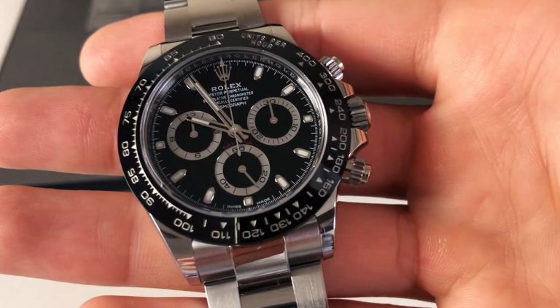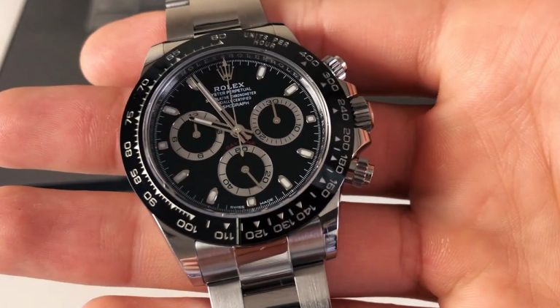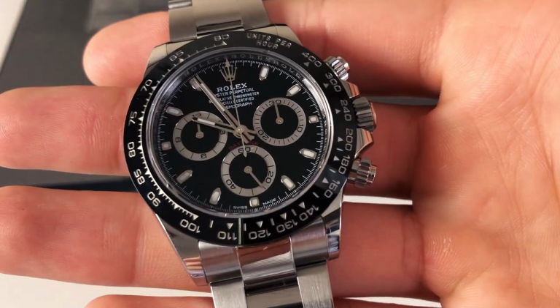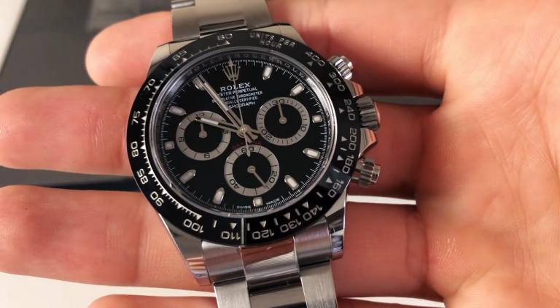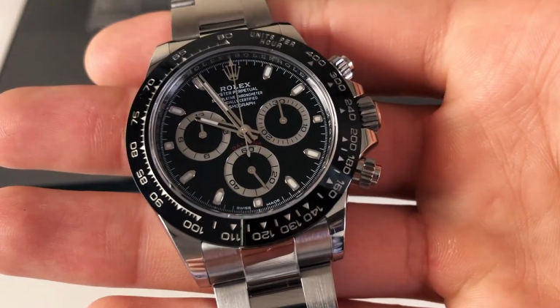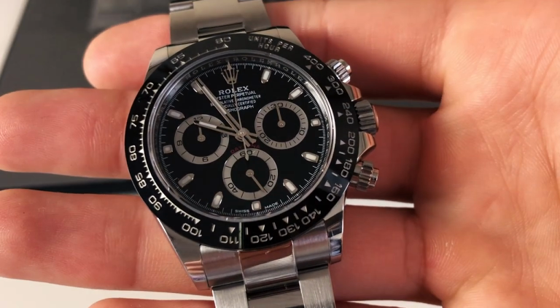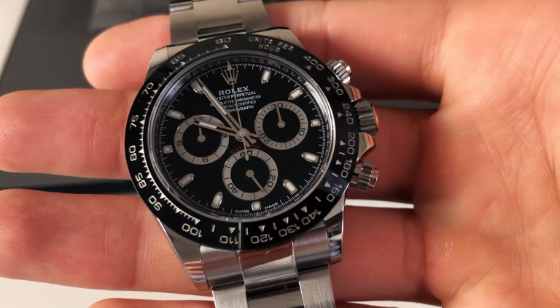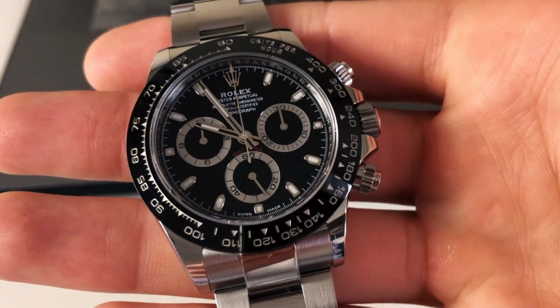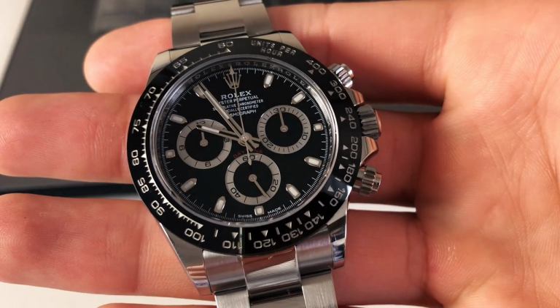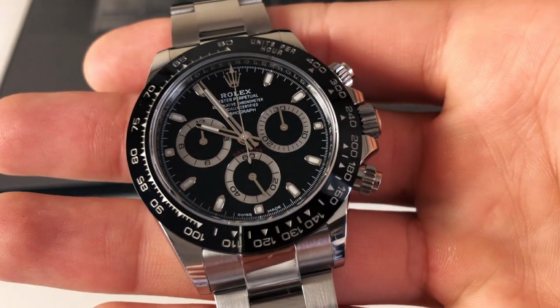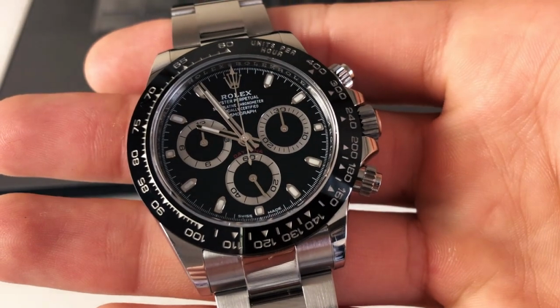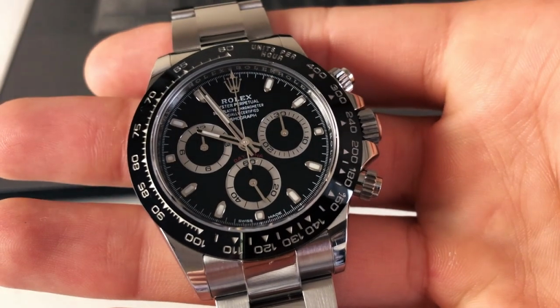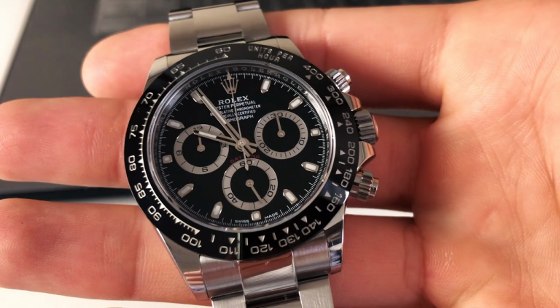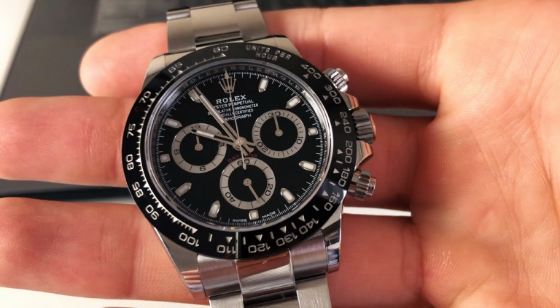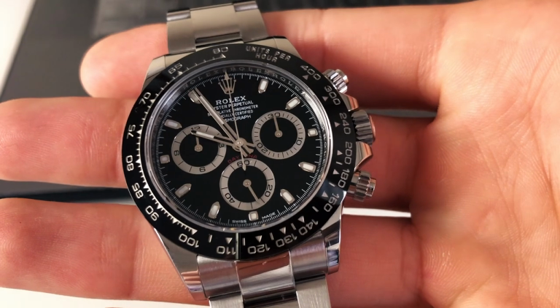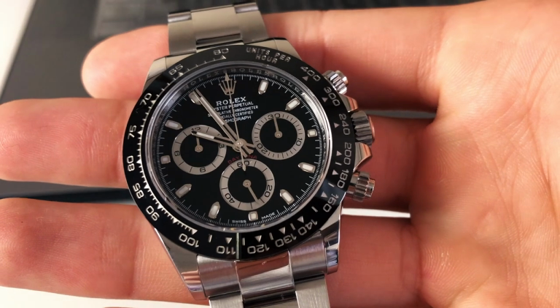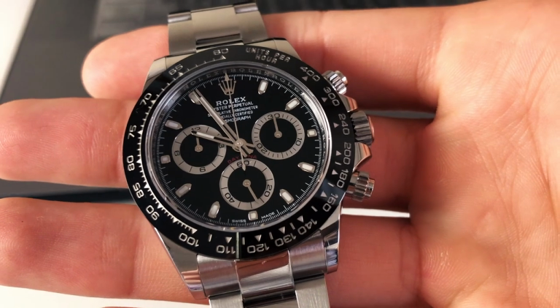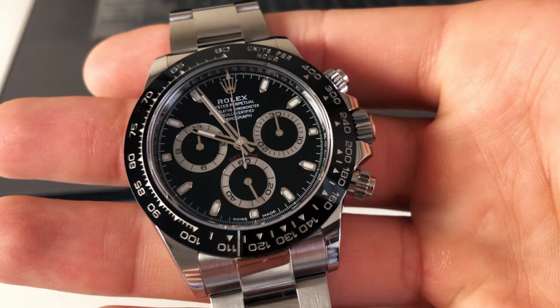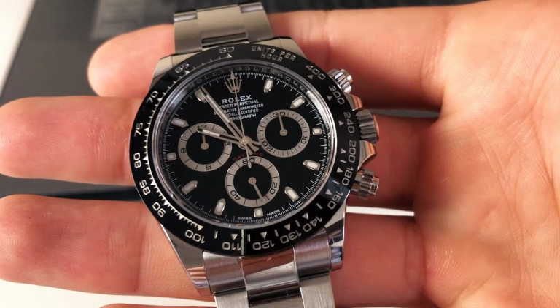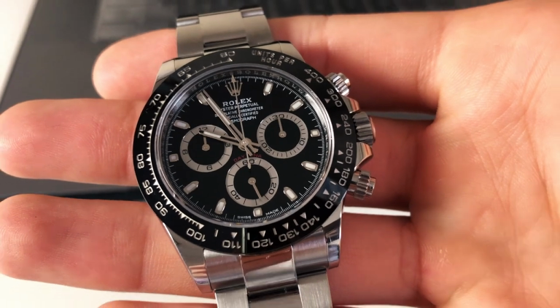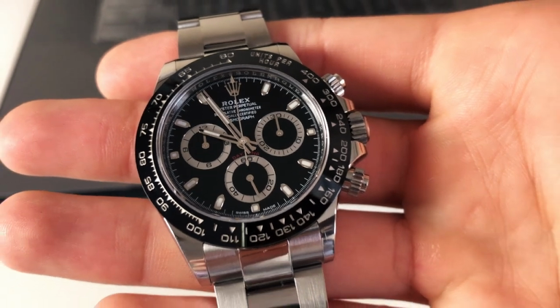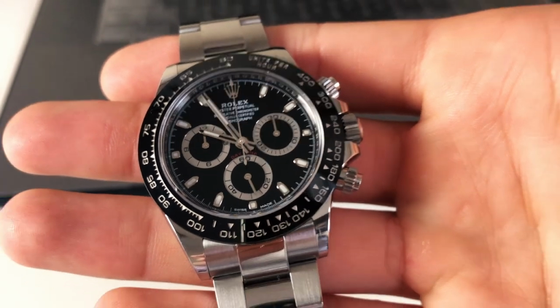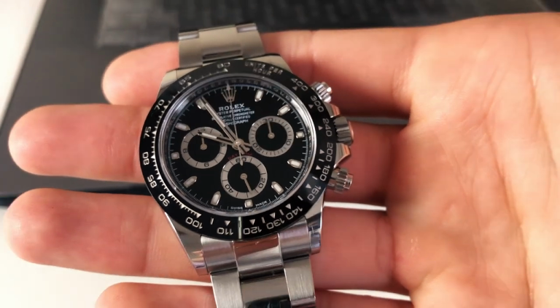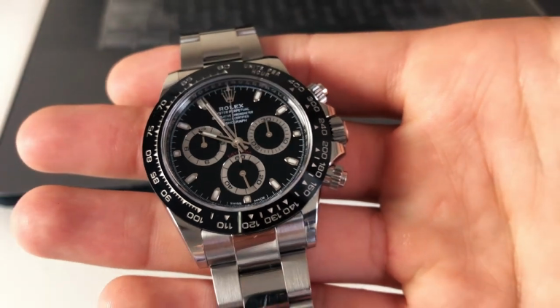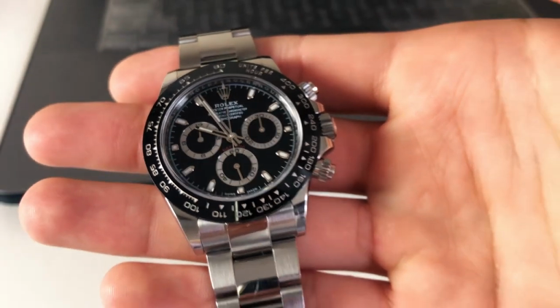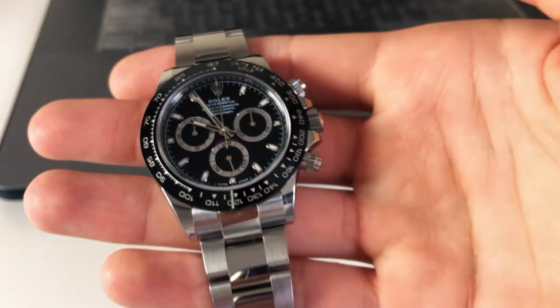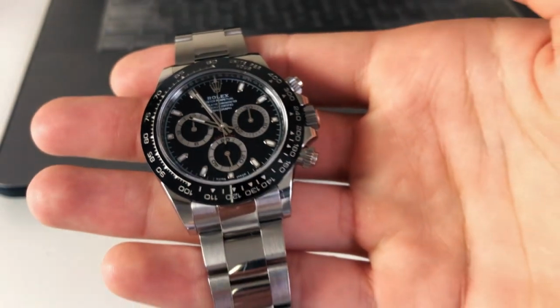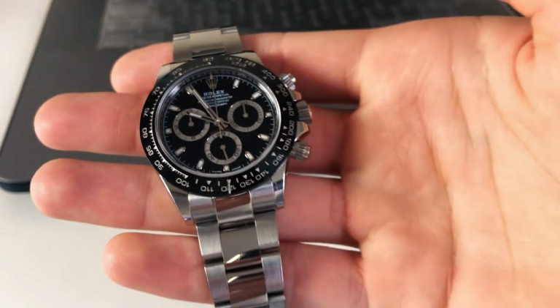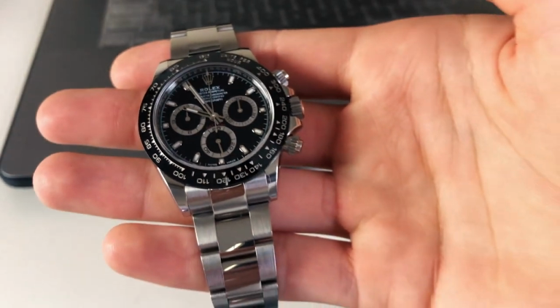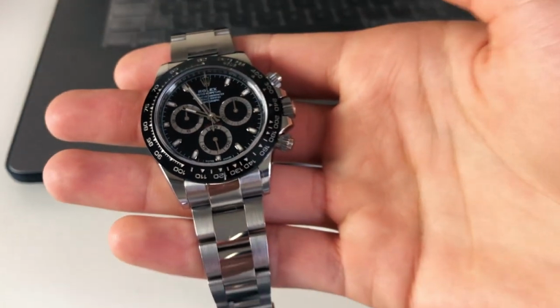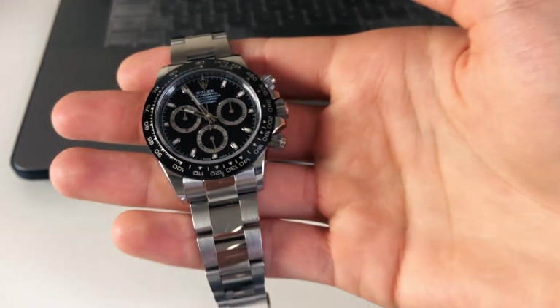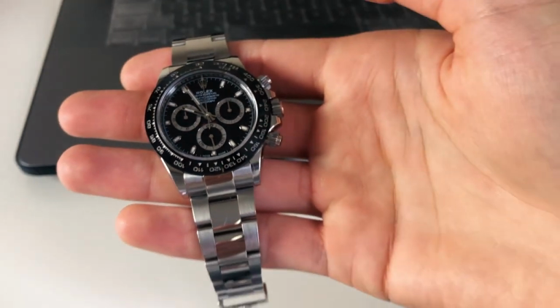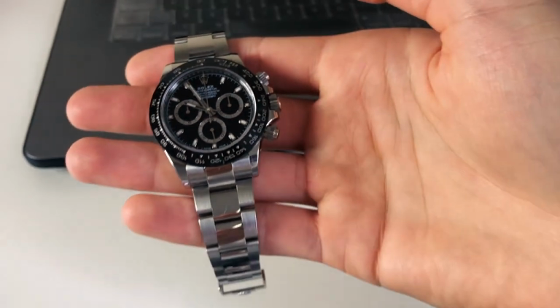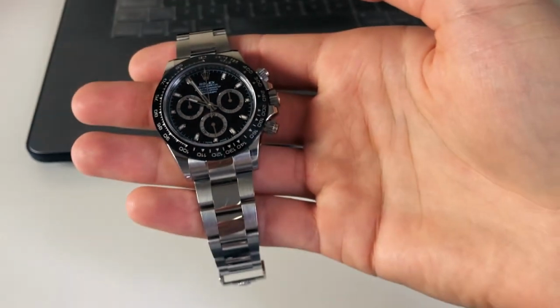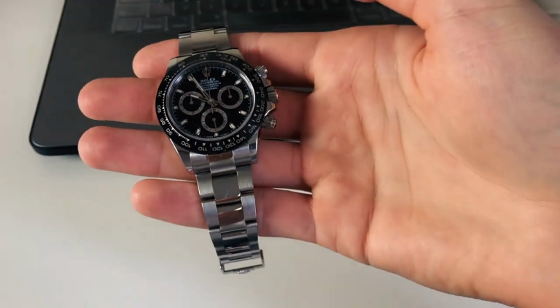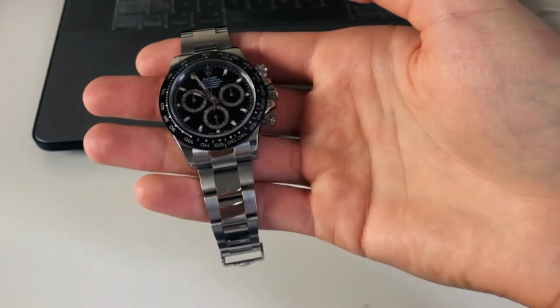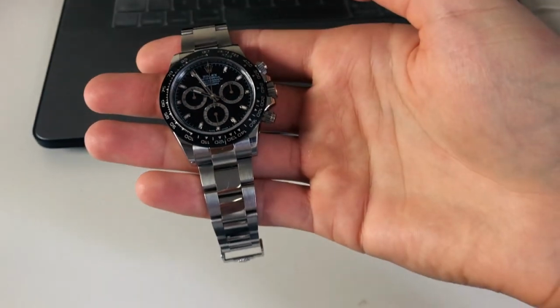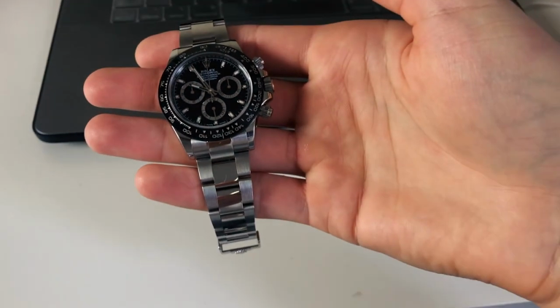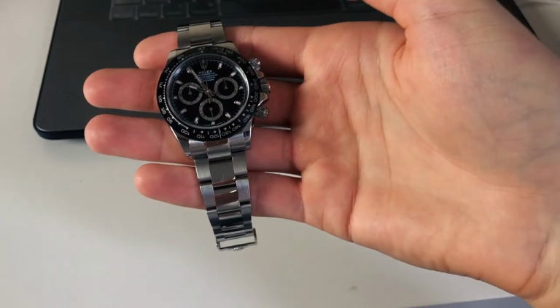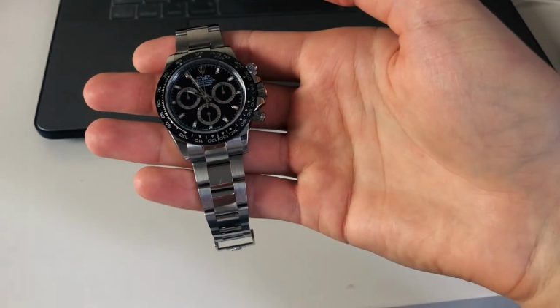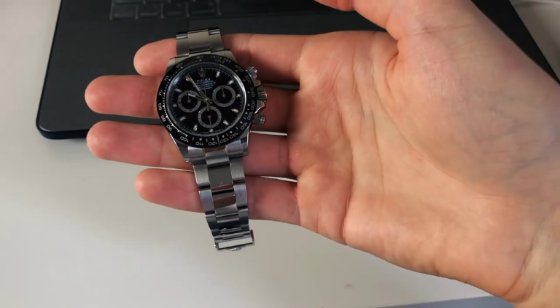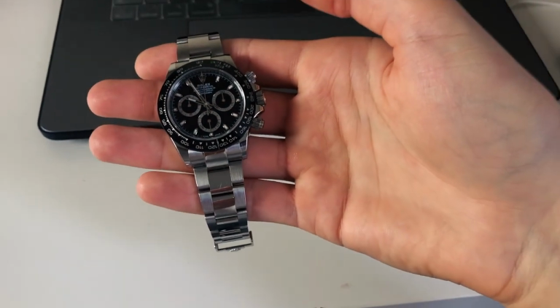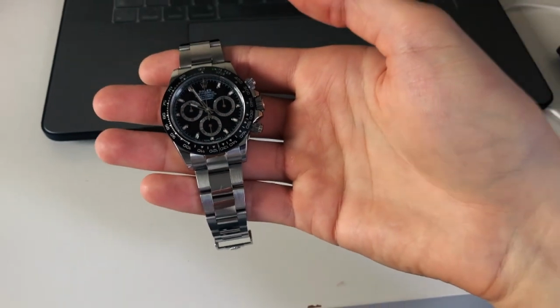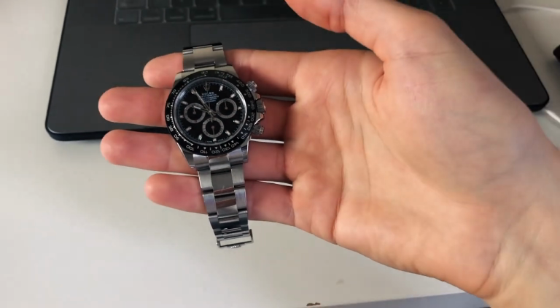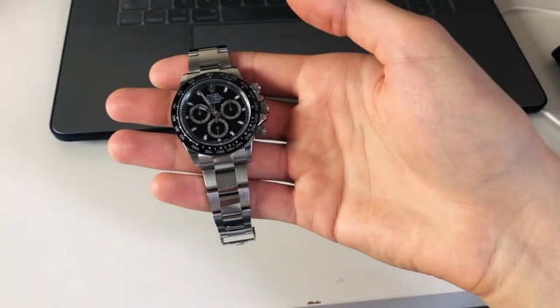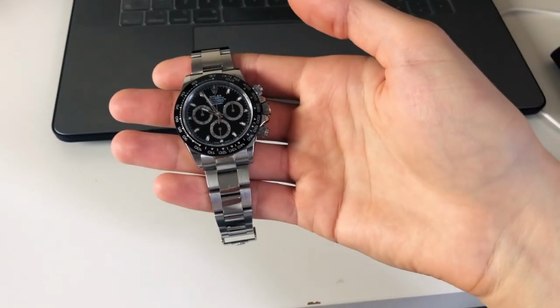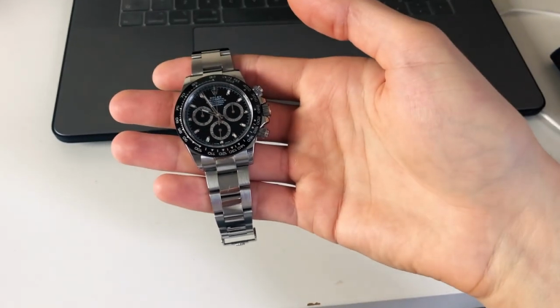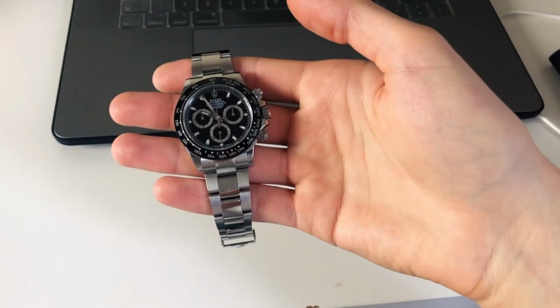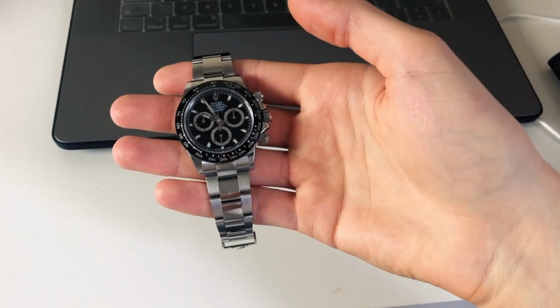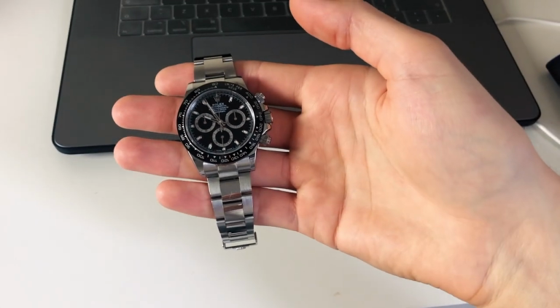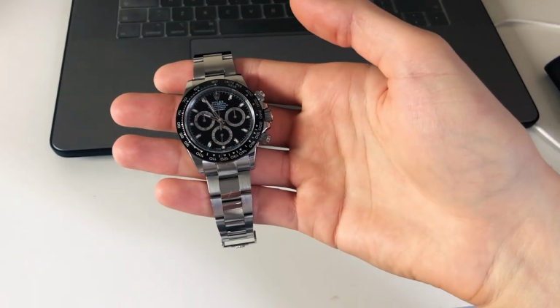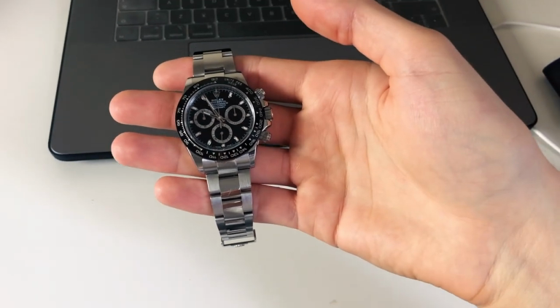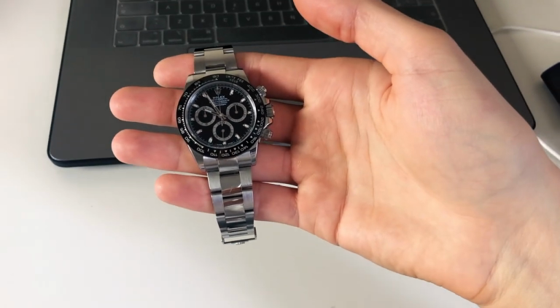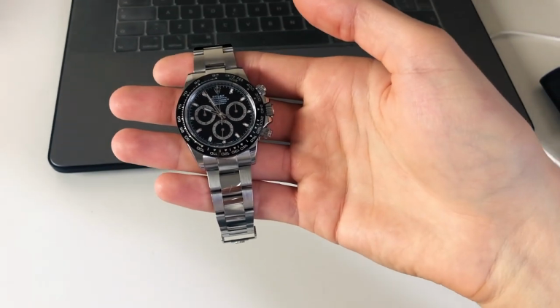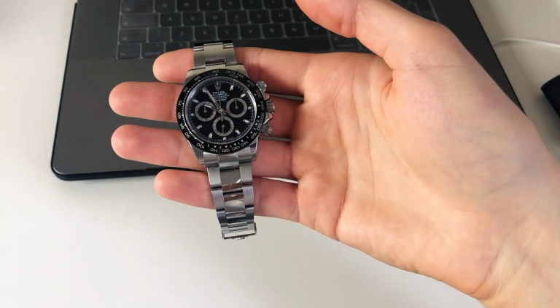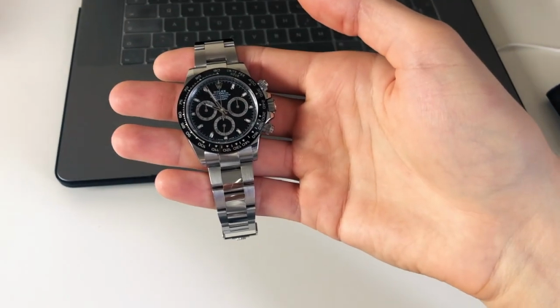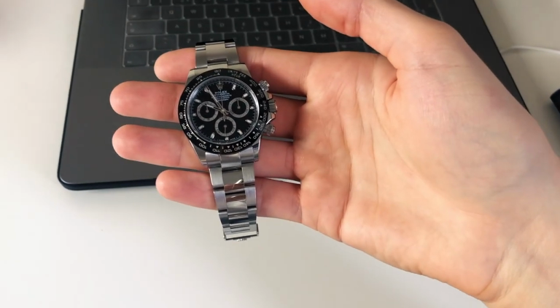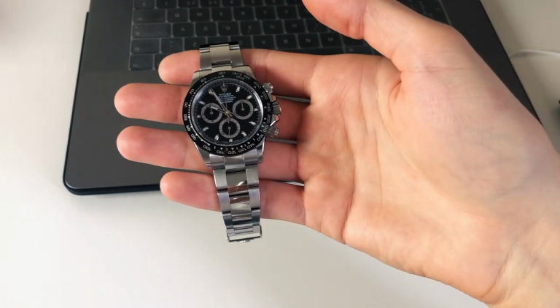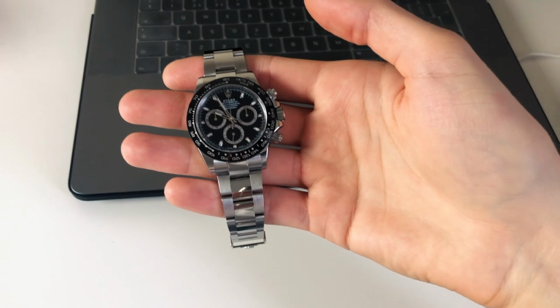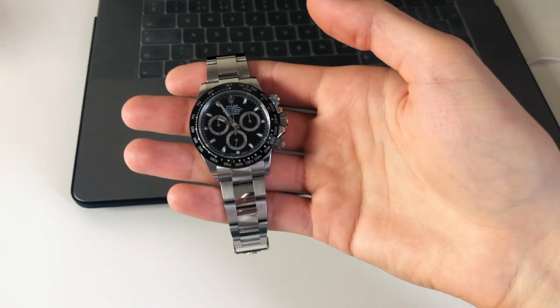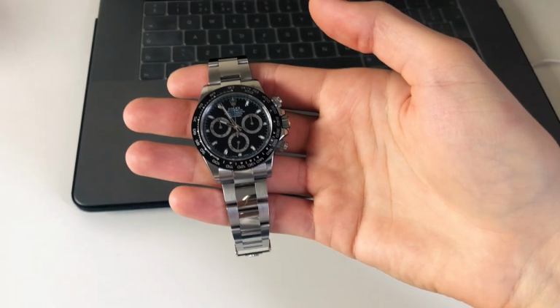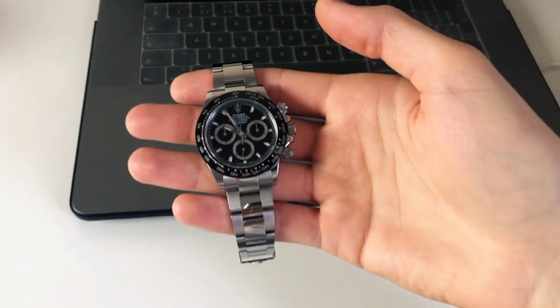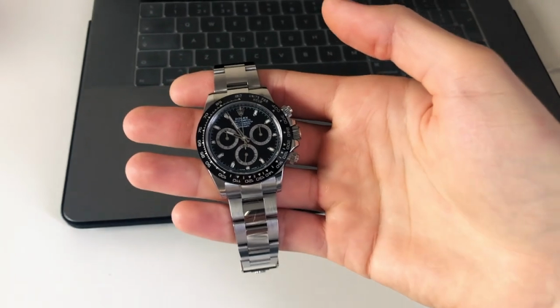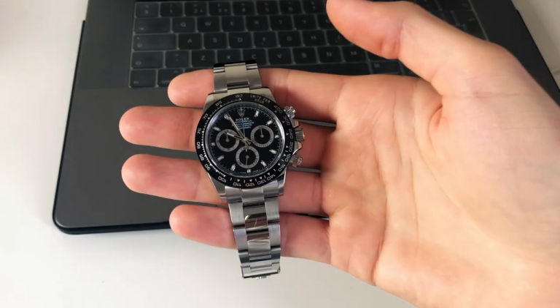Nowadays the very first thing that comes to your mind when you hear Daytona is investment and waiting lists.